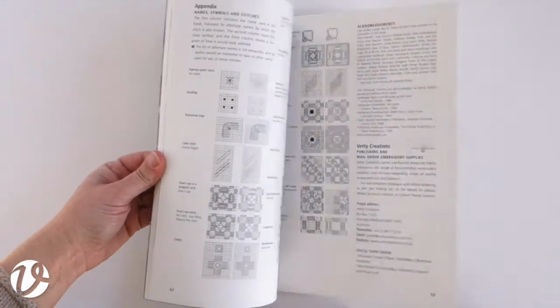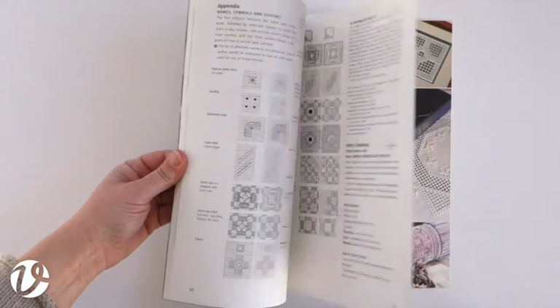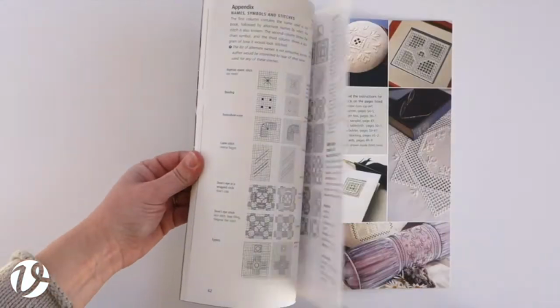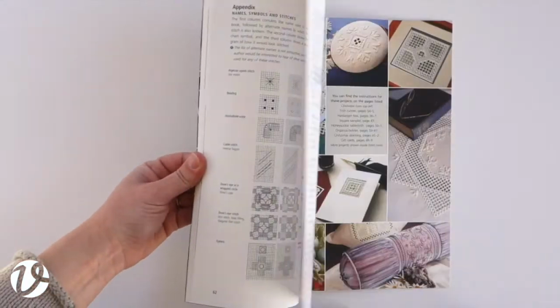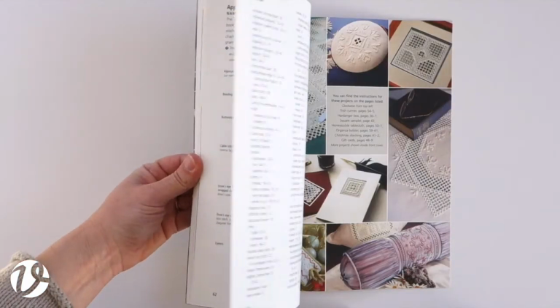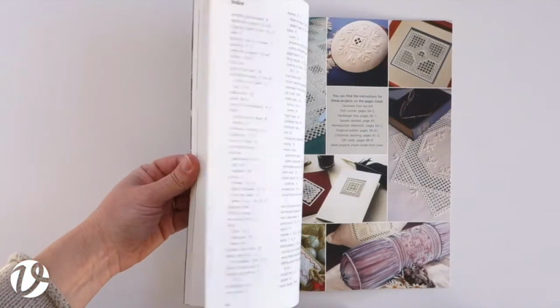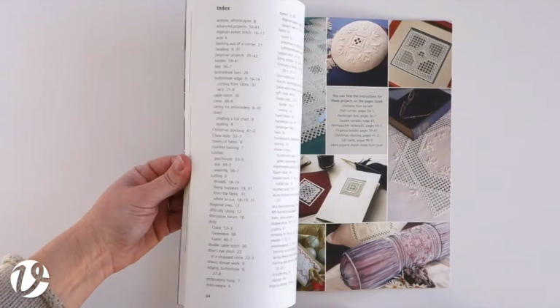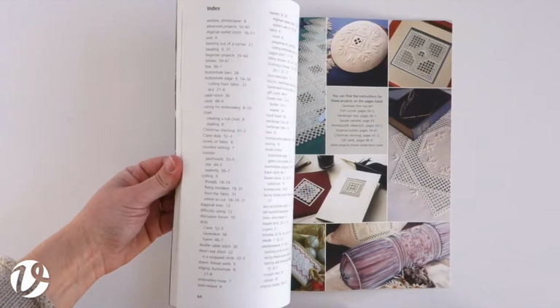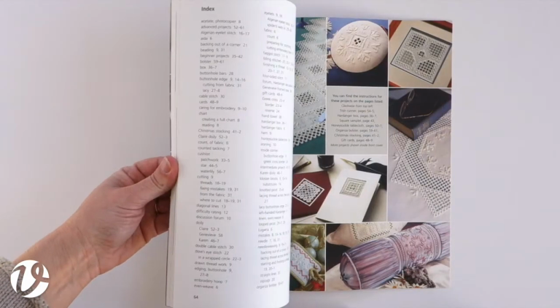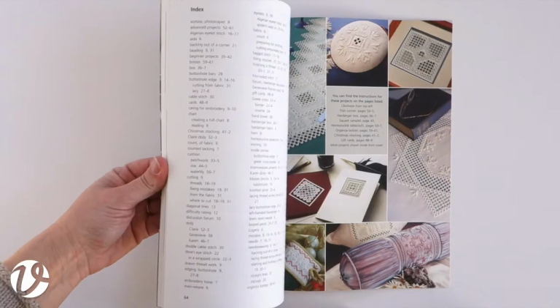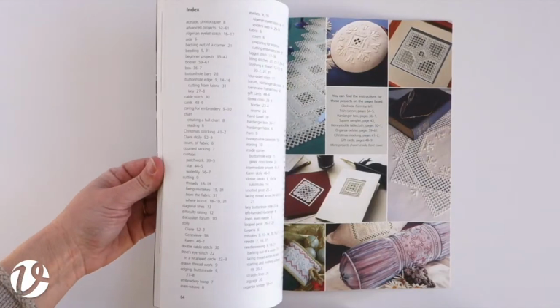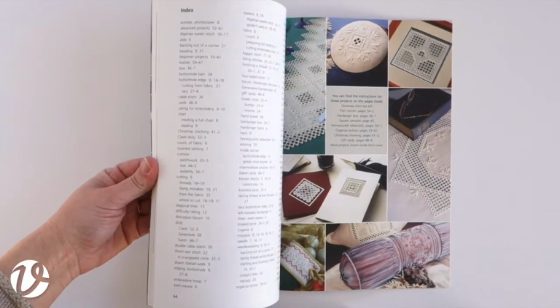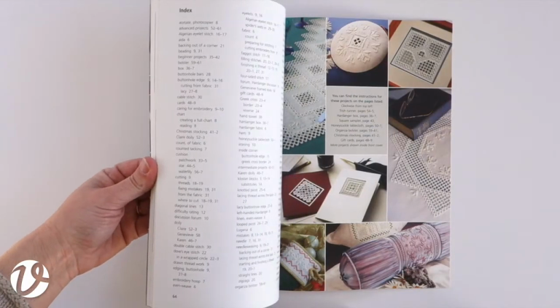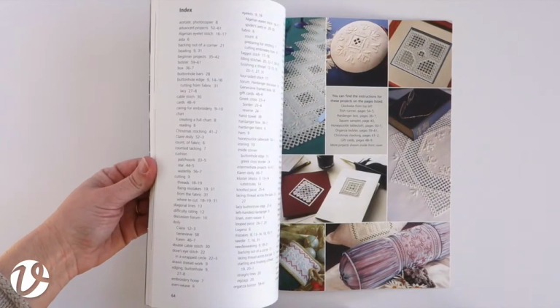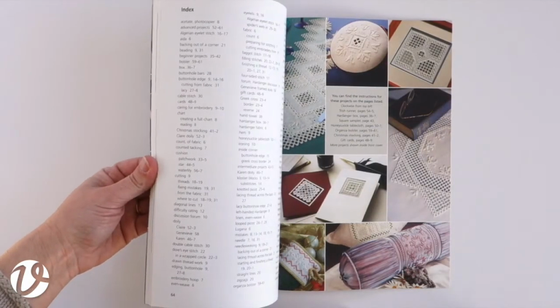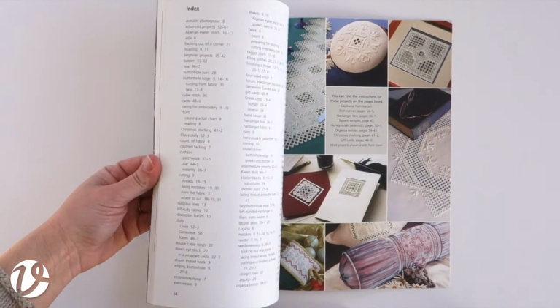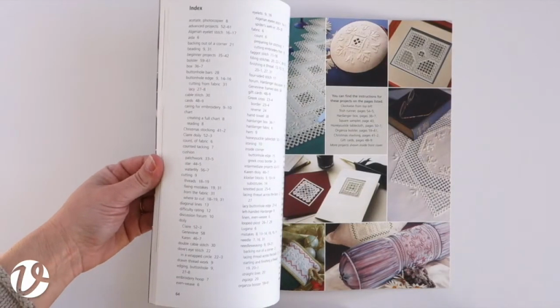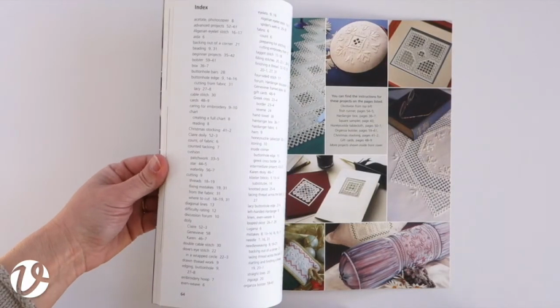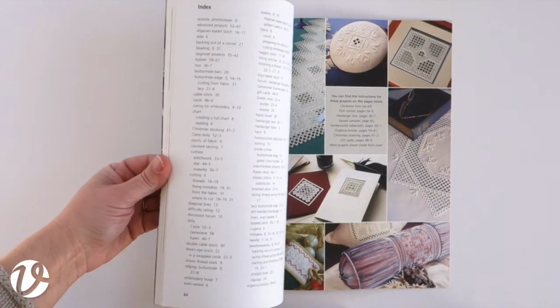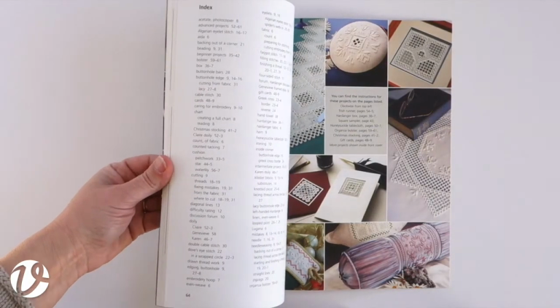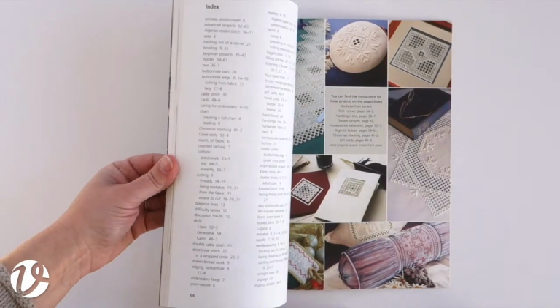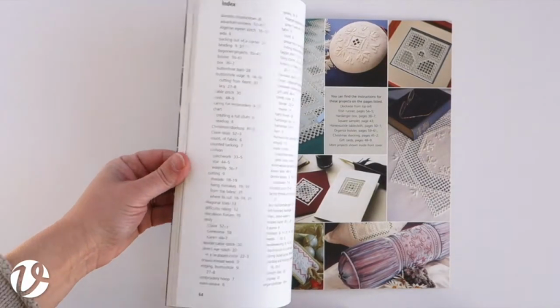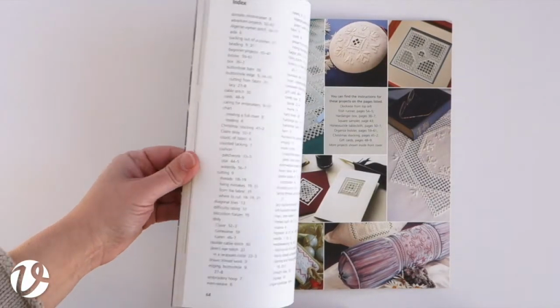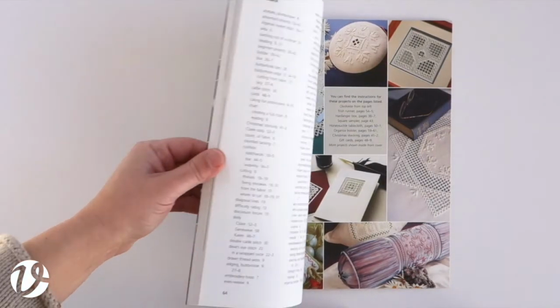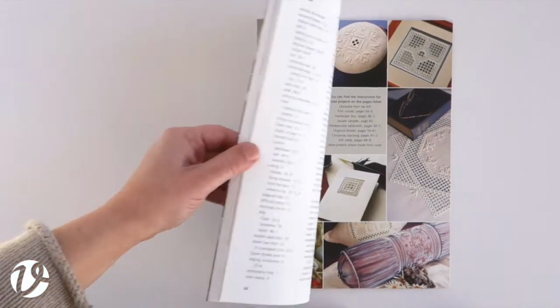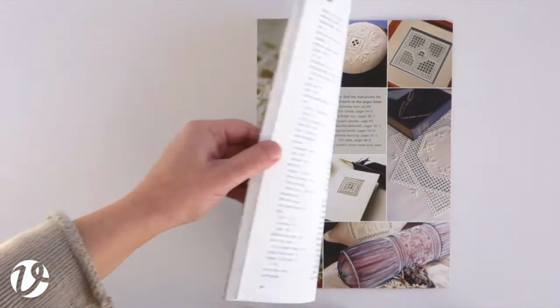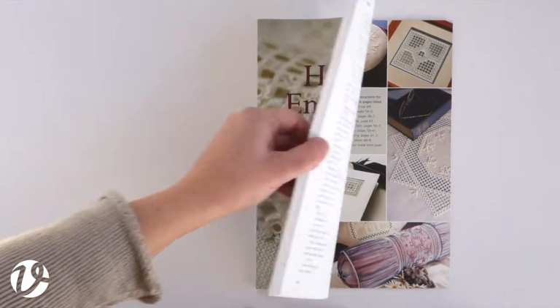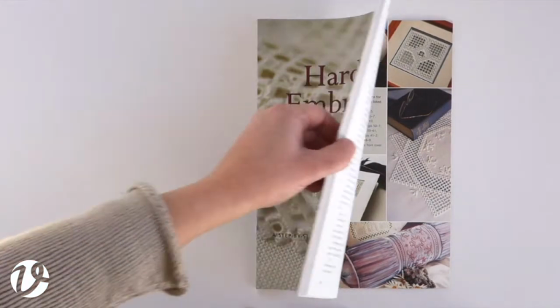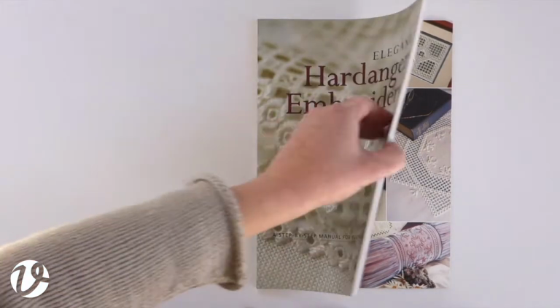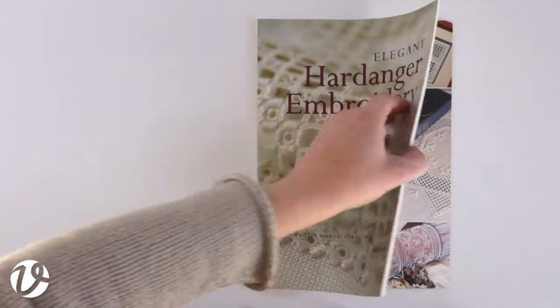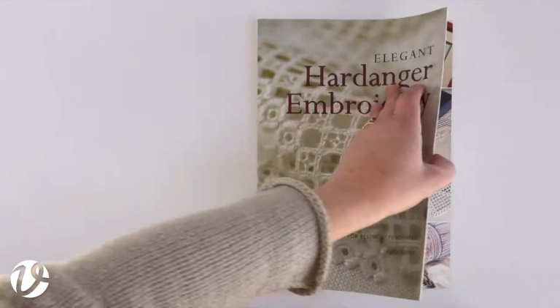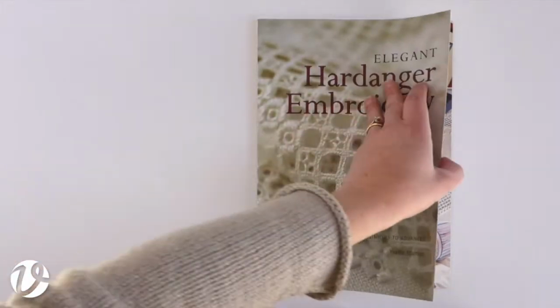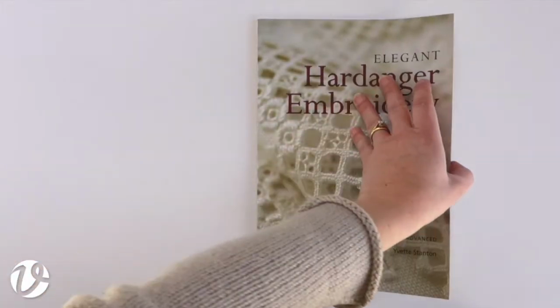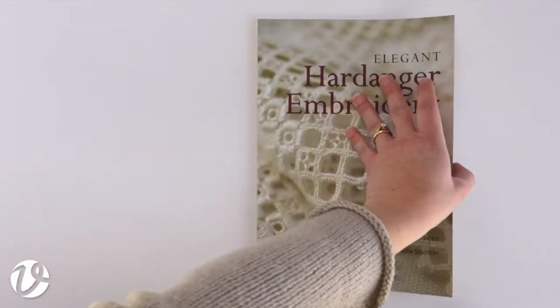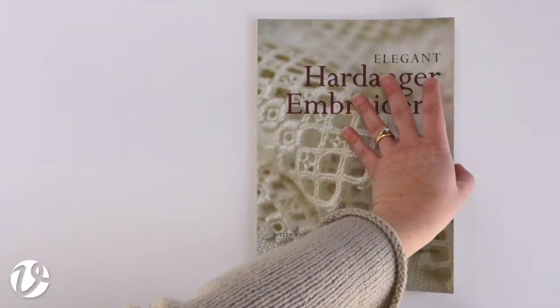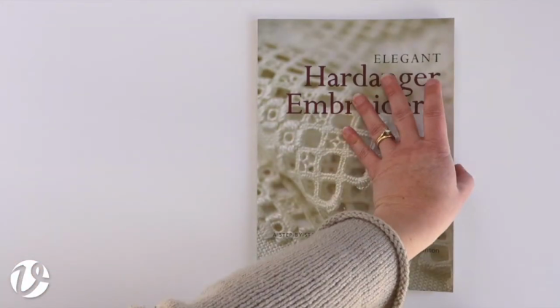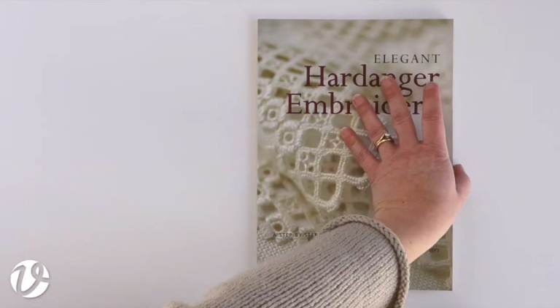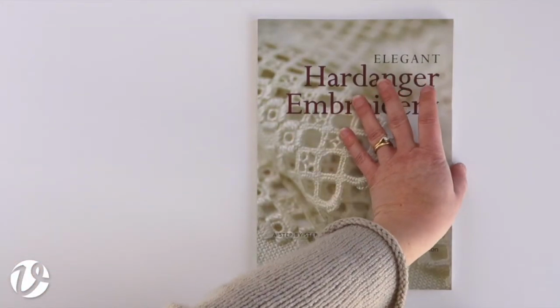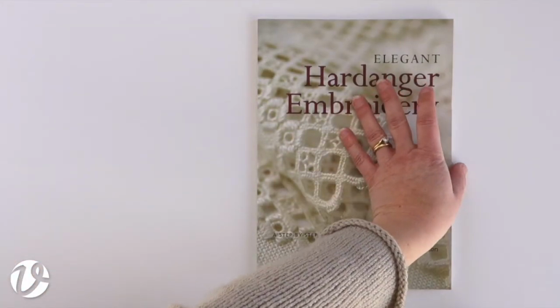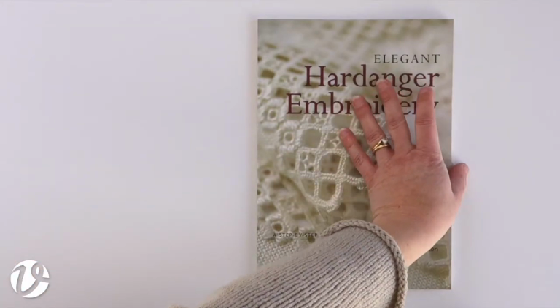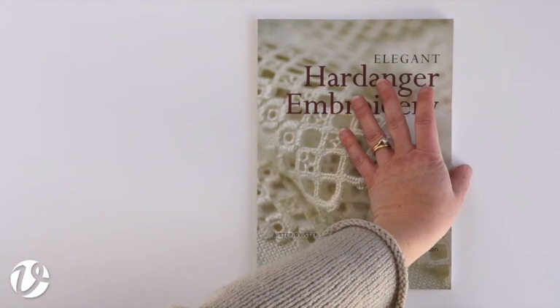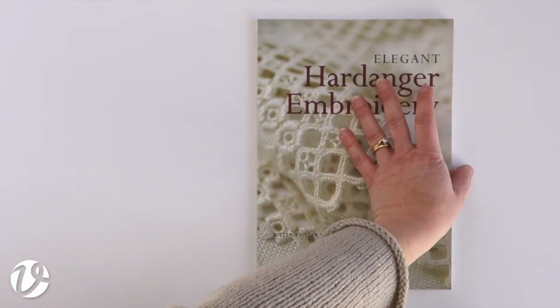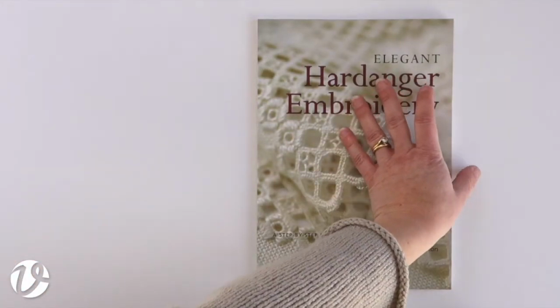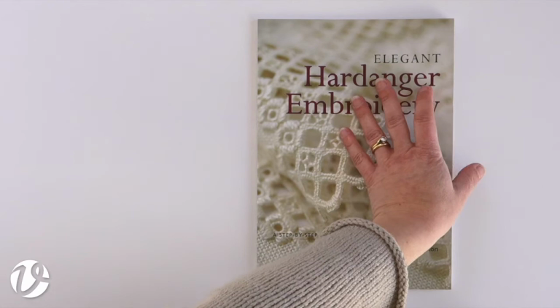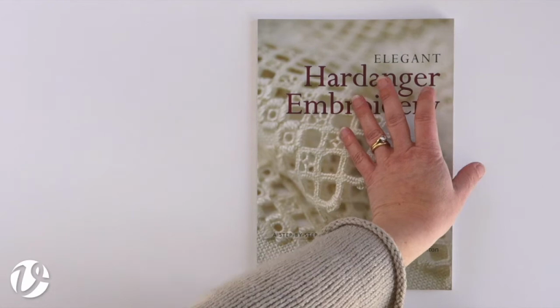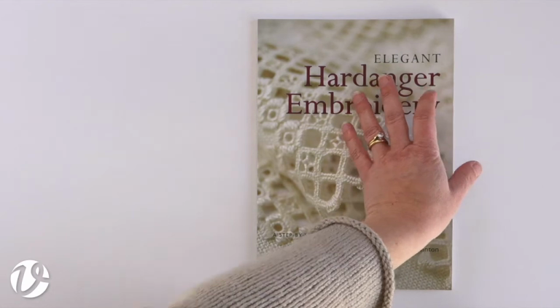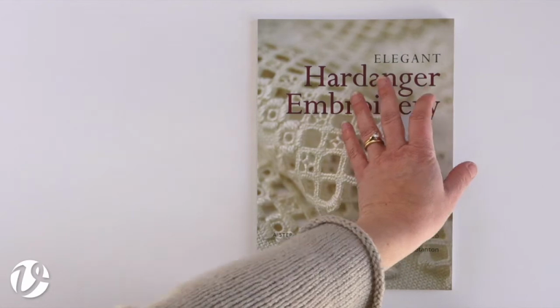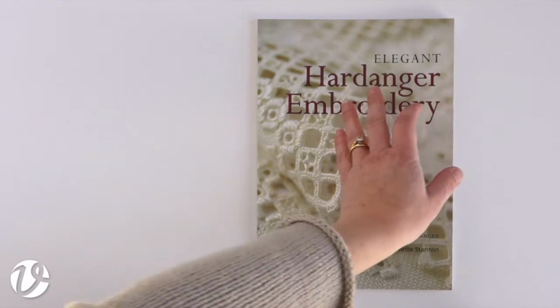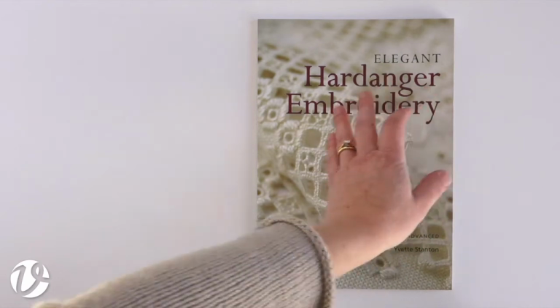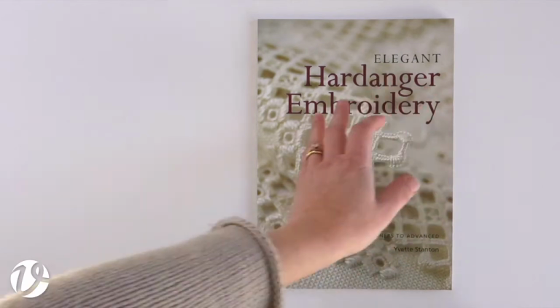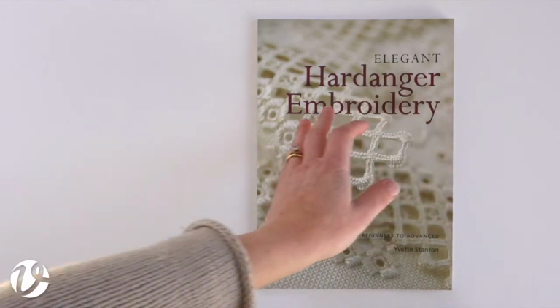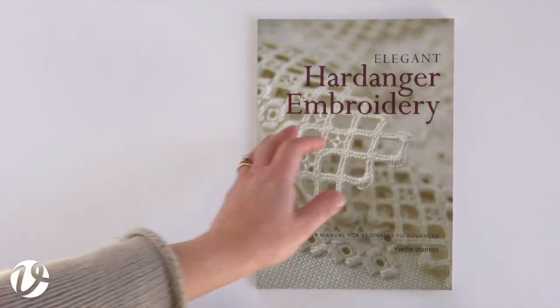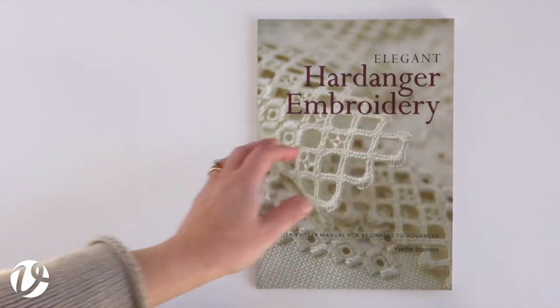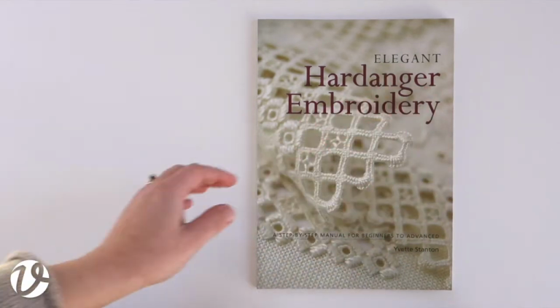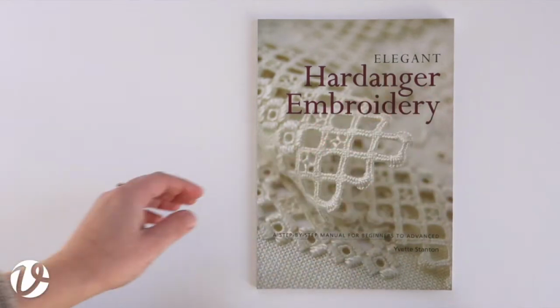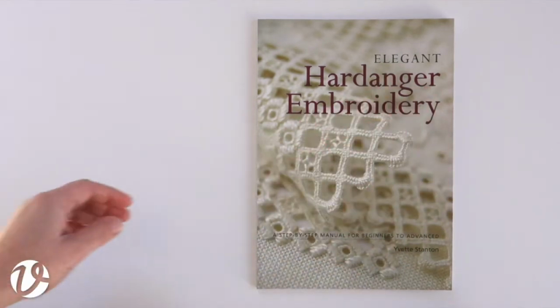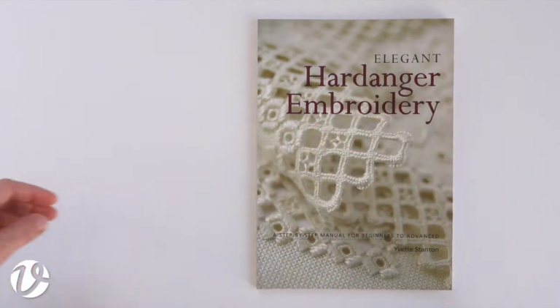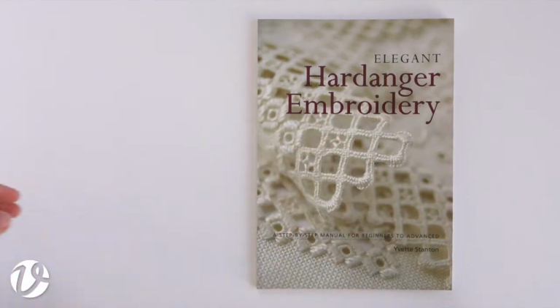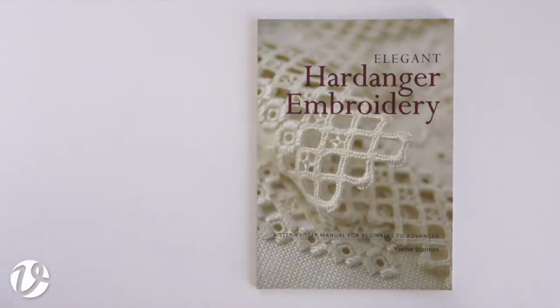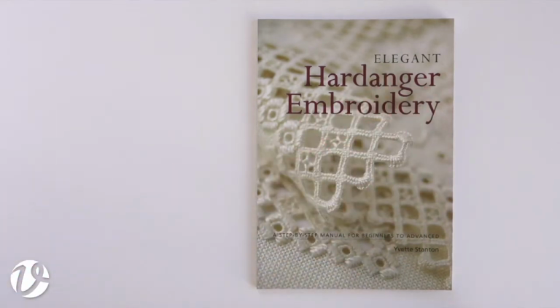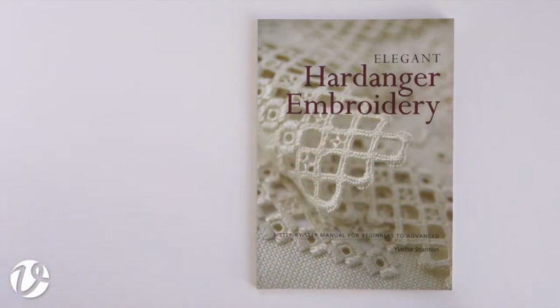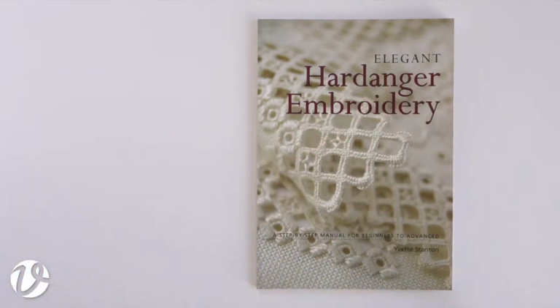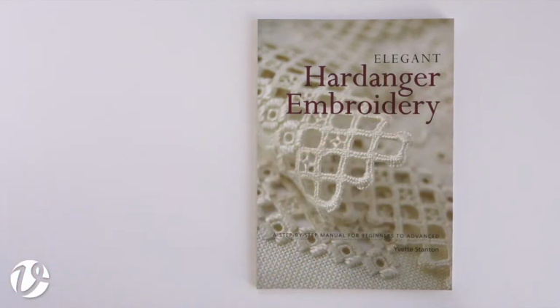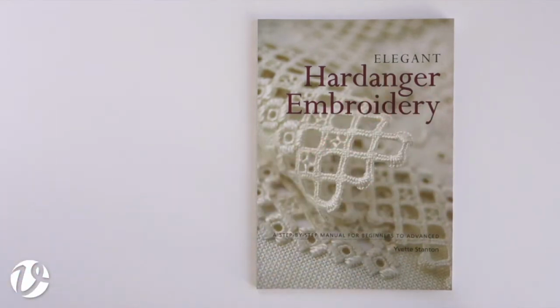Ms. Stanton also gives tips on how to fix mistakes, including how to replace a thread cut in error.